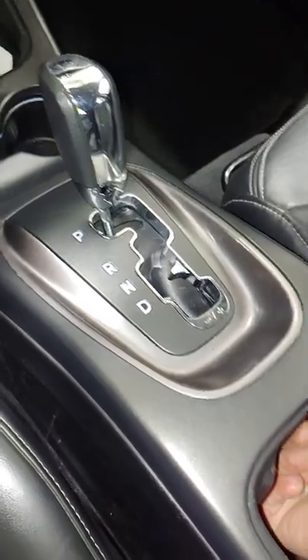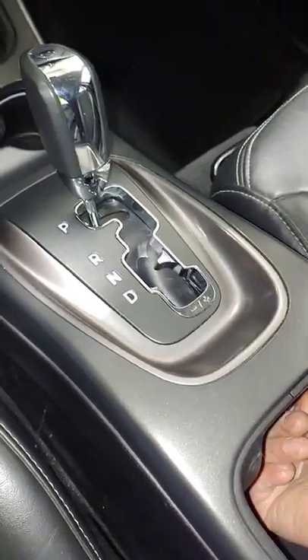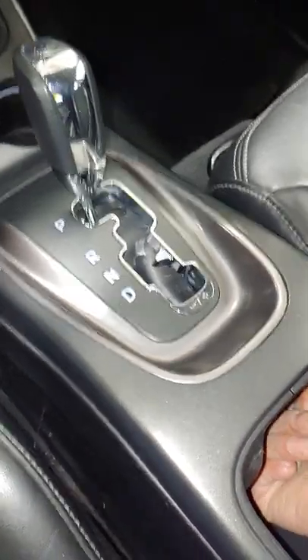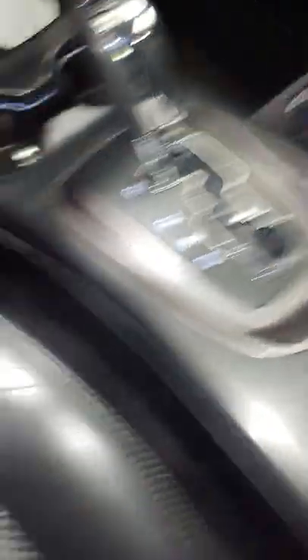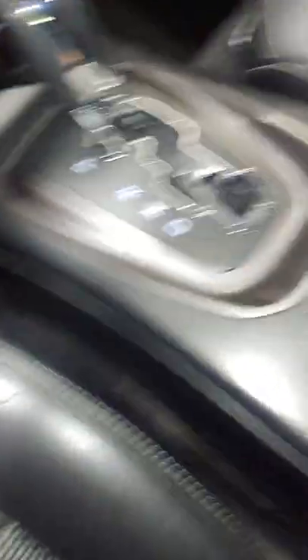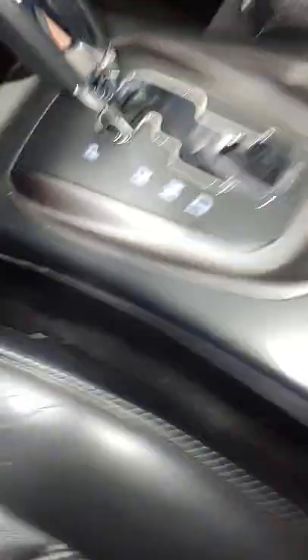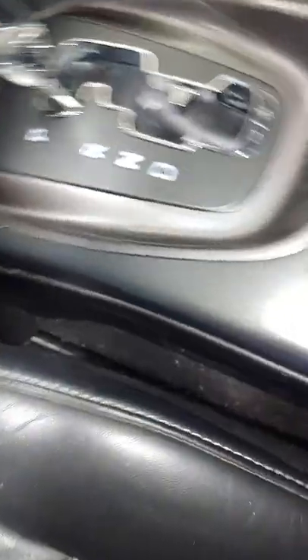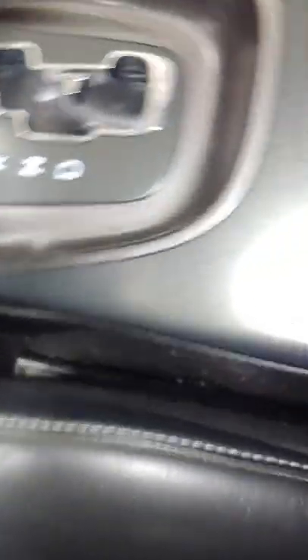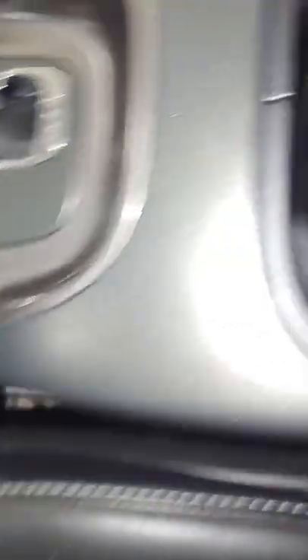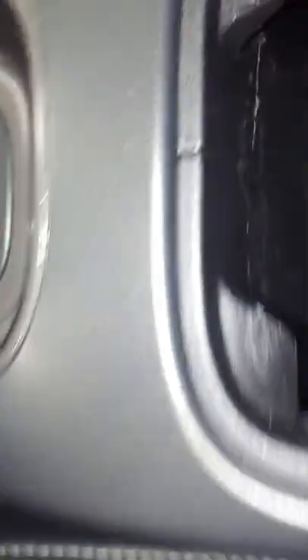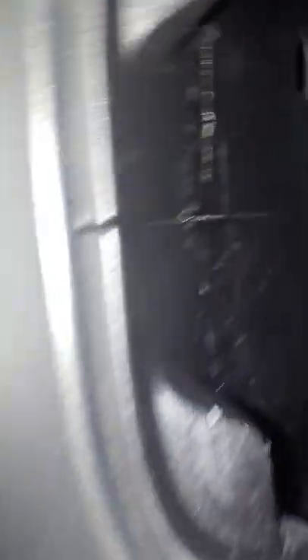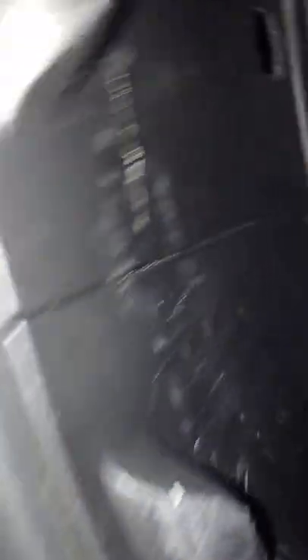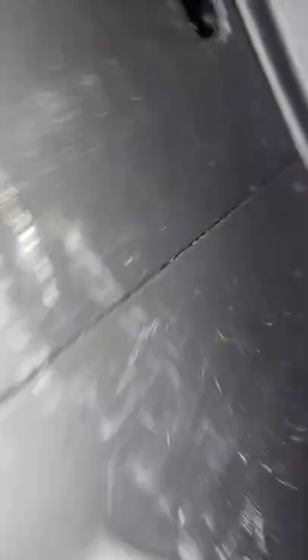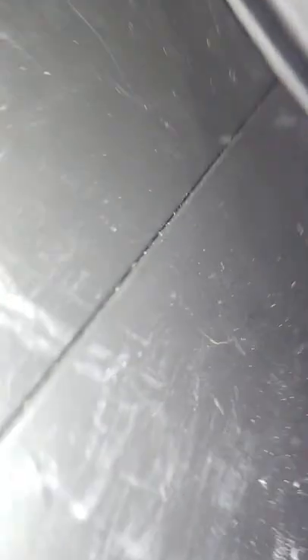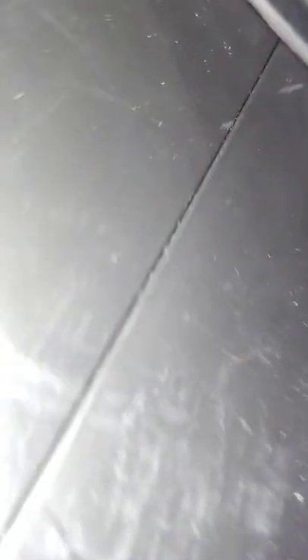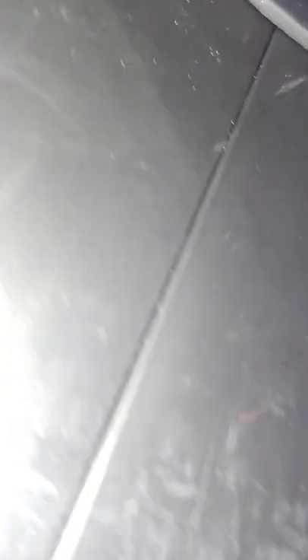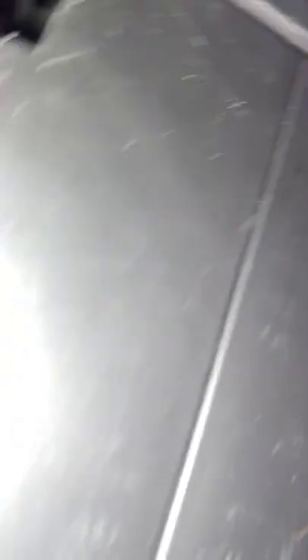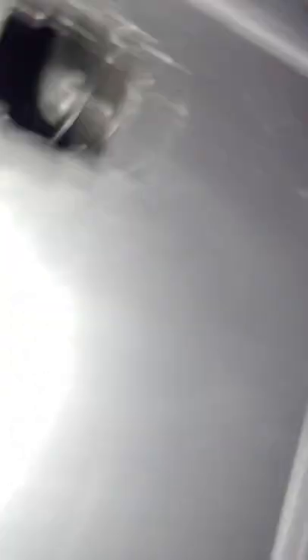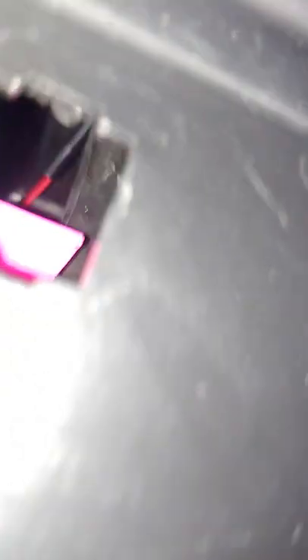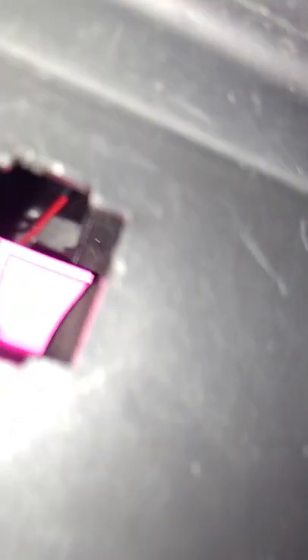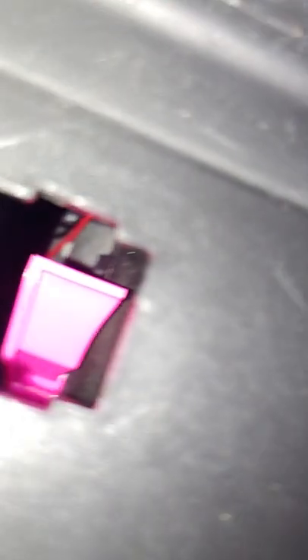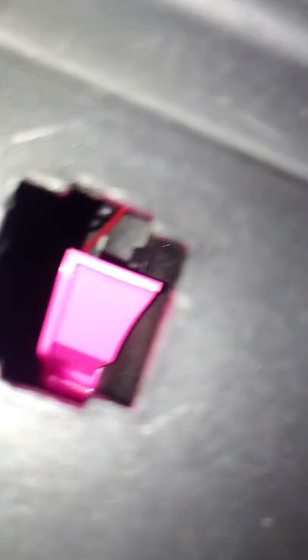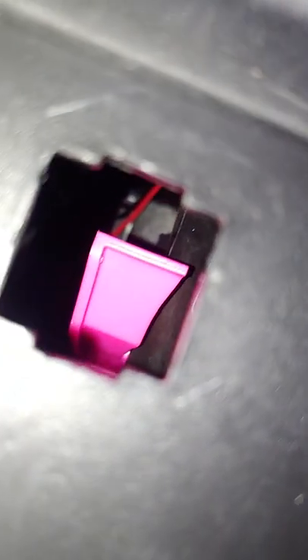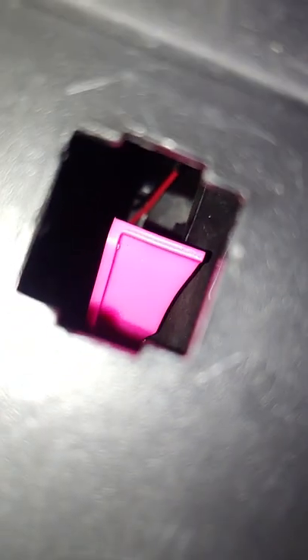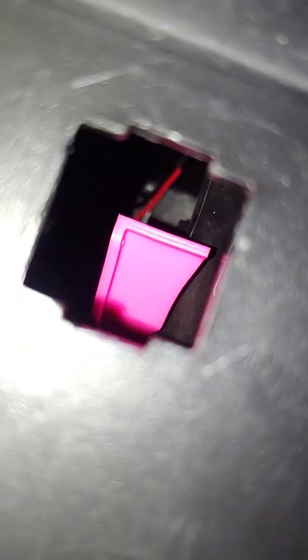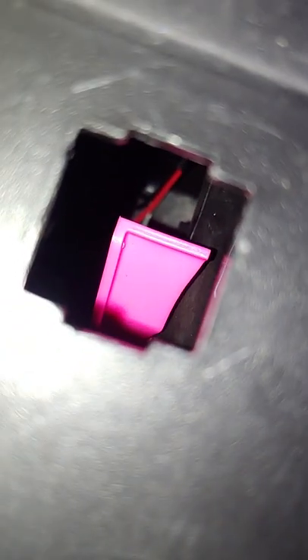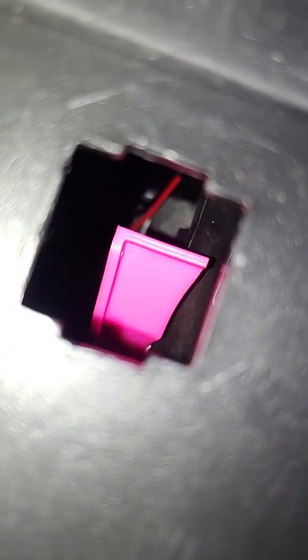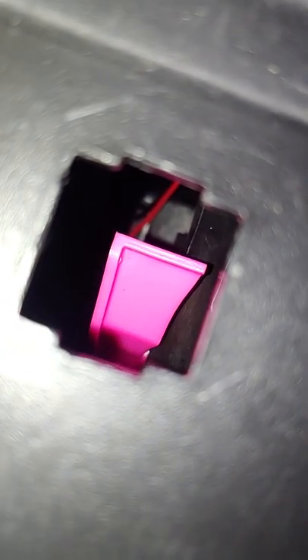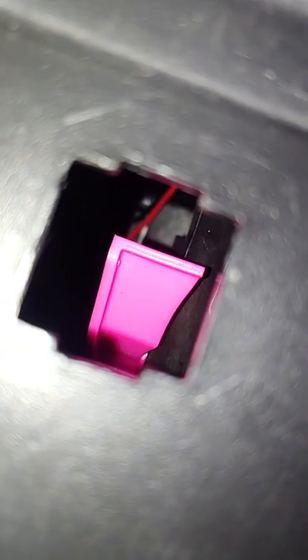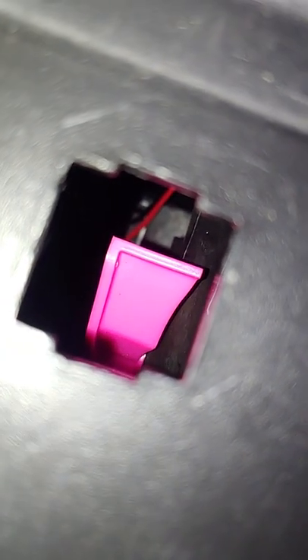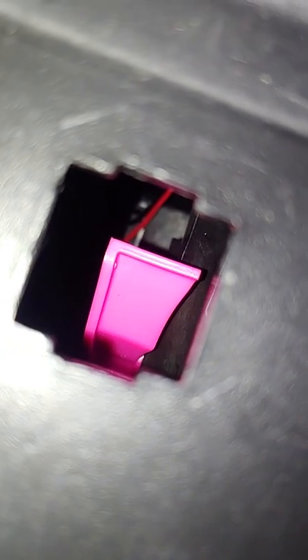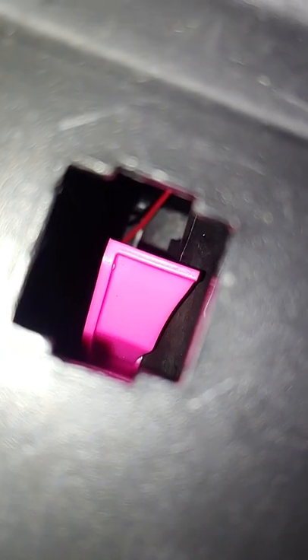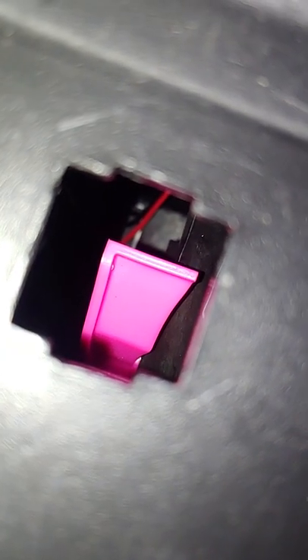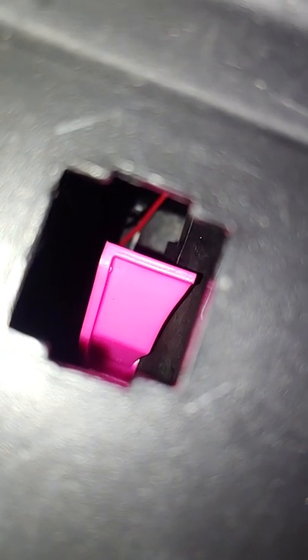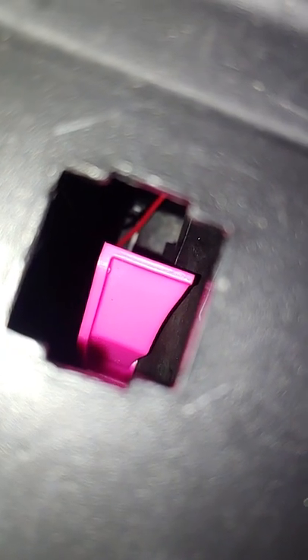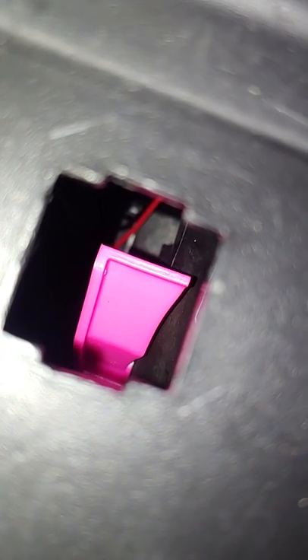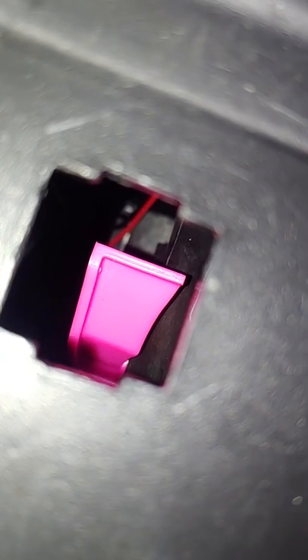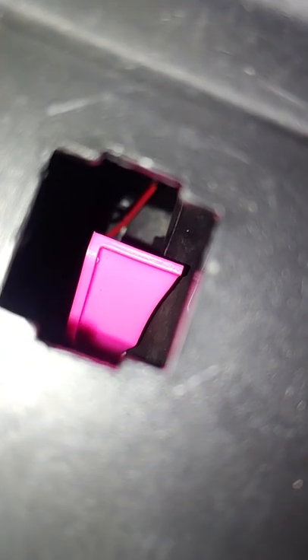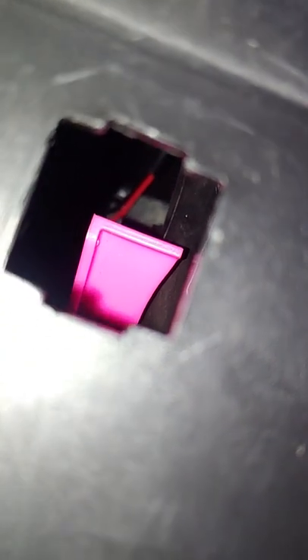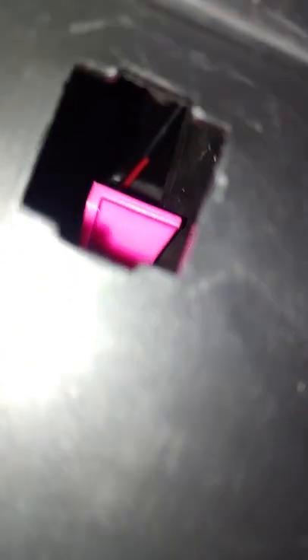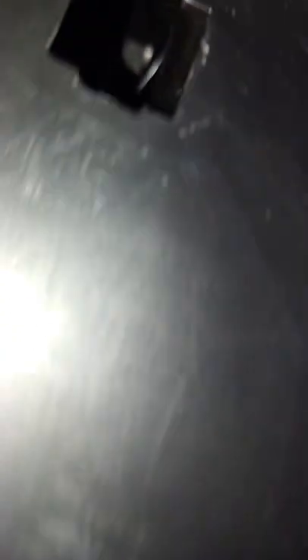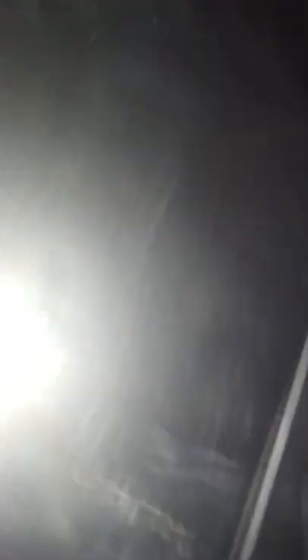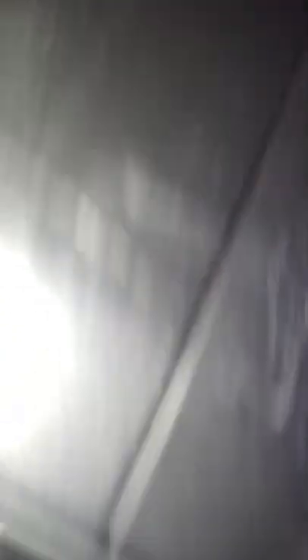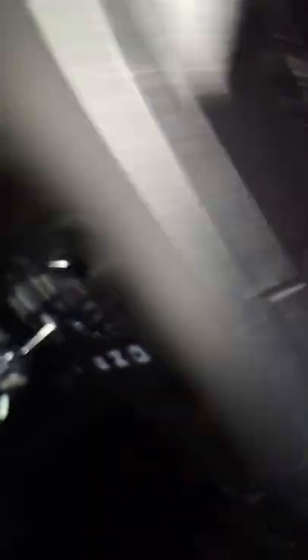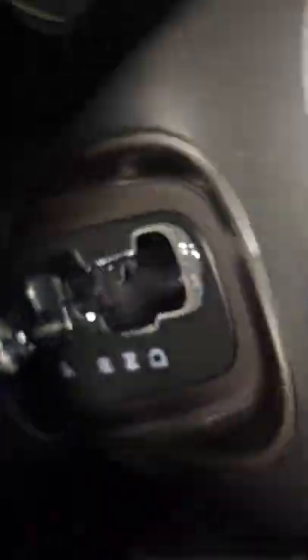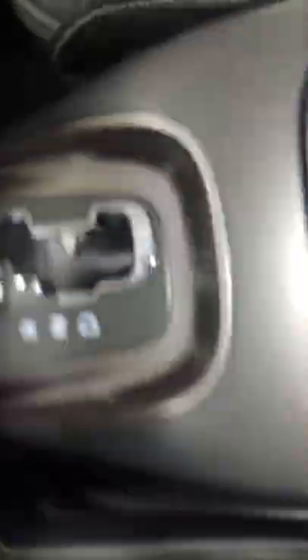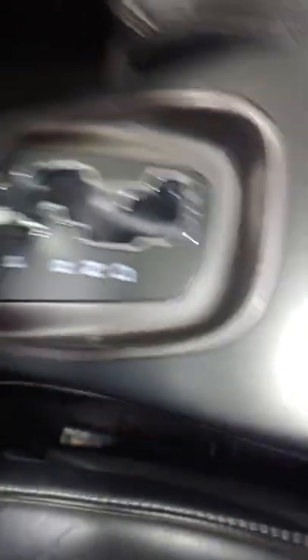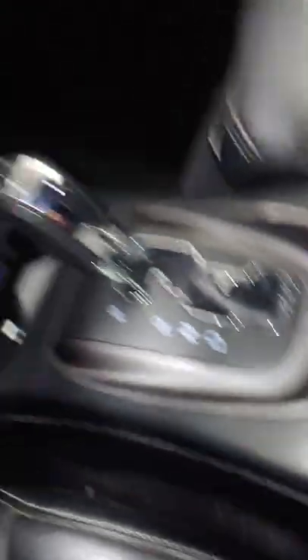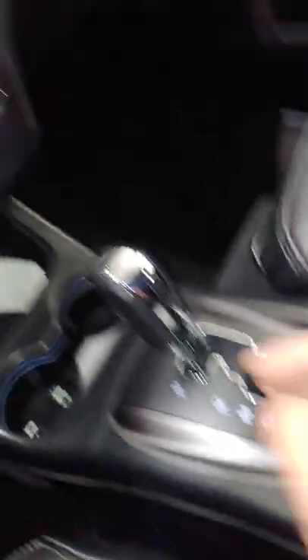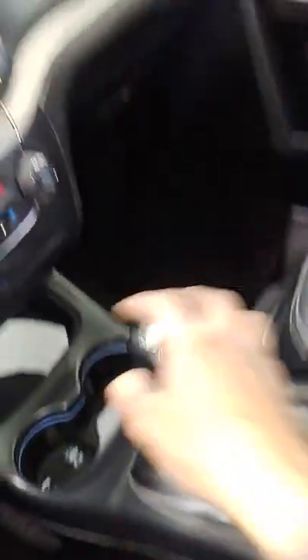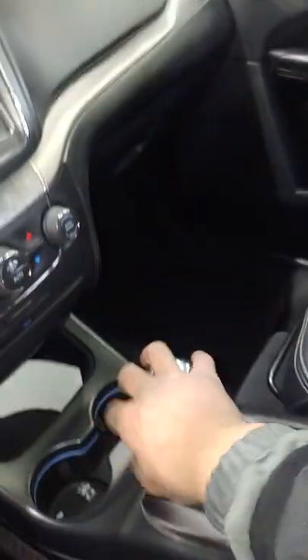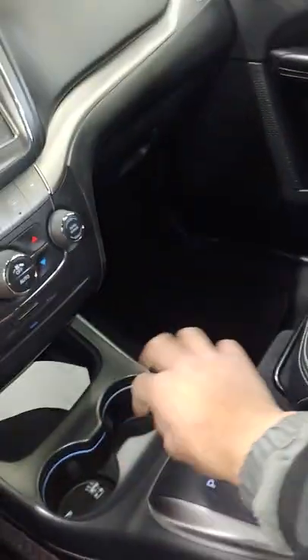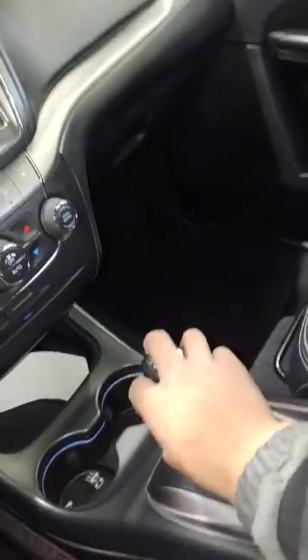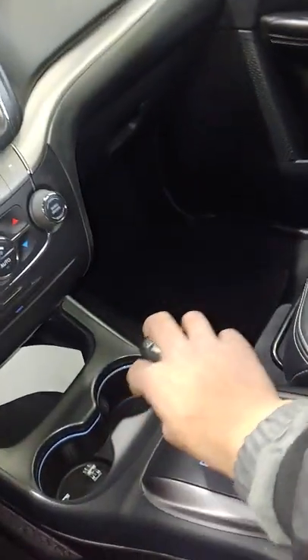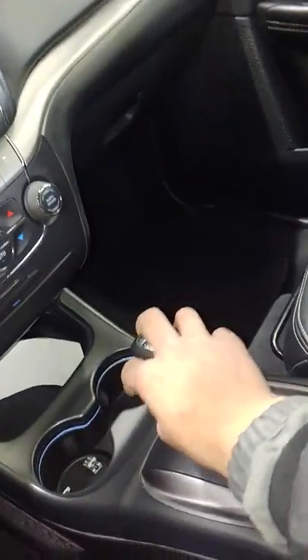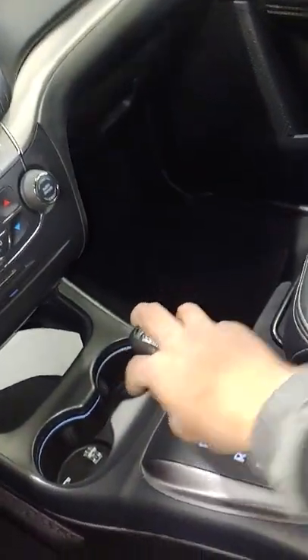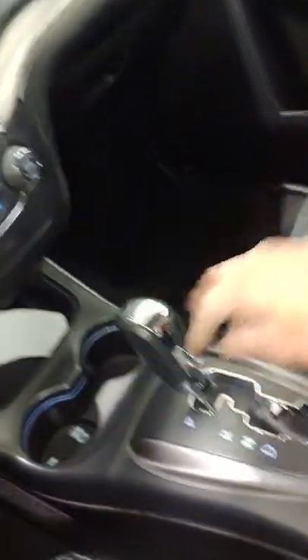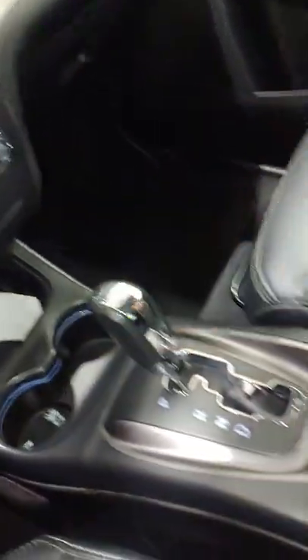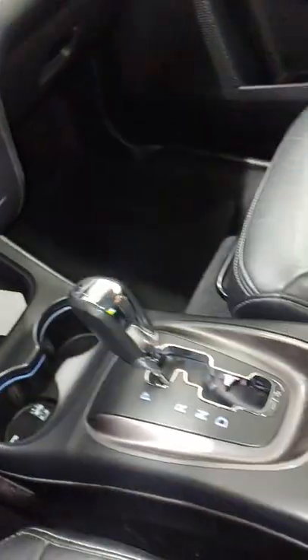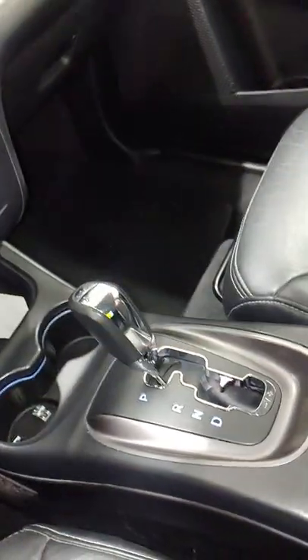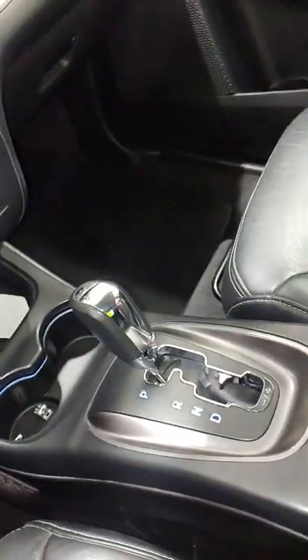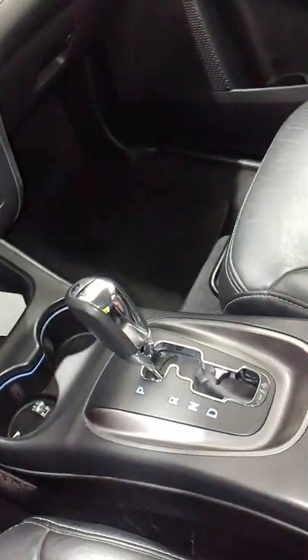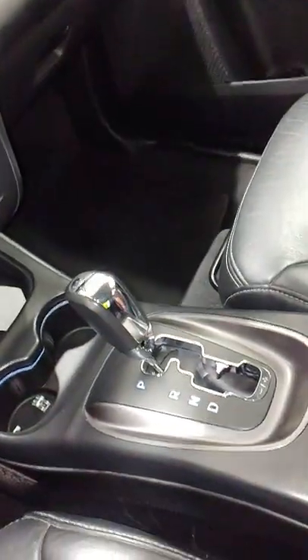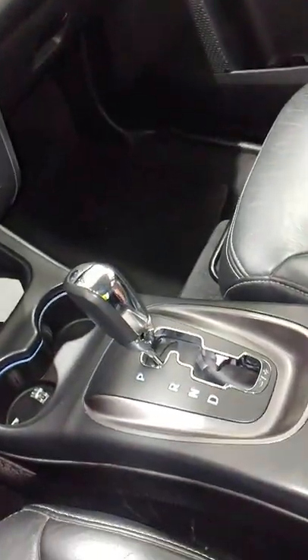Just a little tab in there — let's zoom in. There you go, you see that tab? Push down on it, then you'll be able to move your shifter freely.